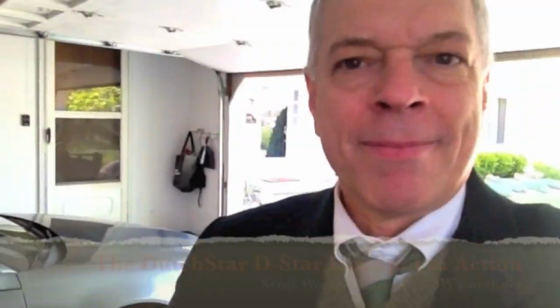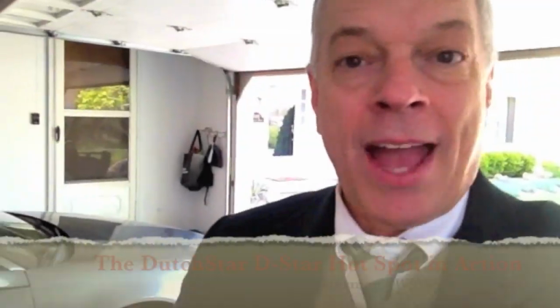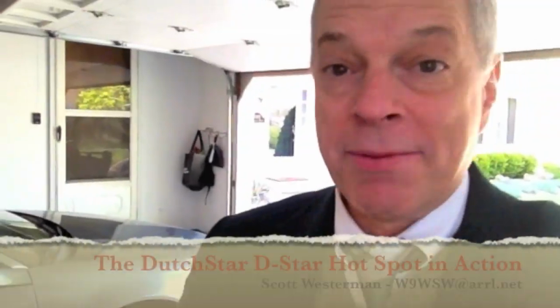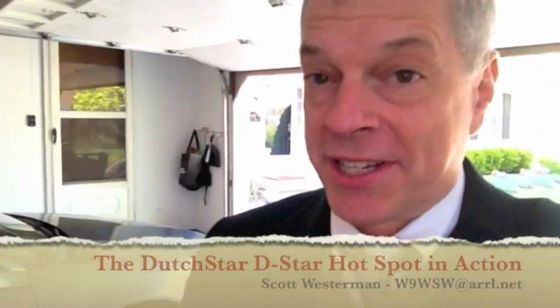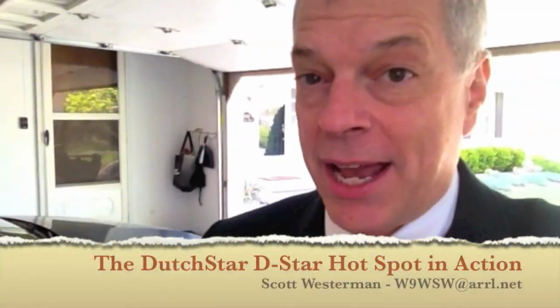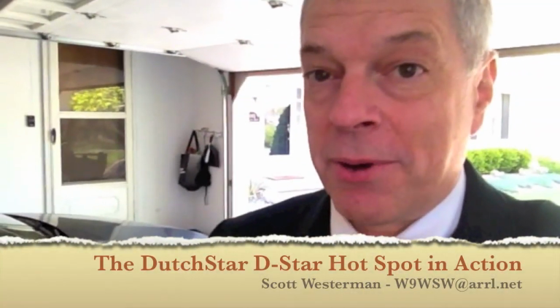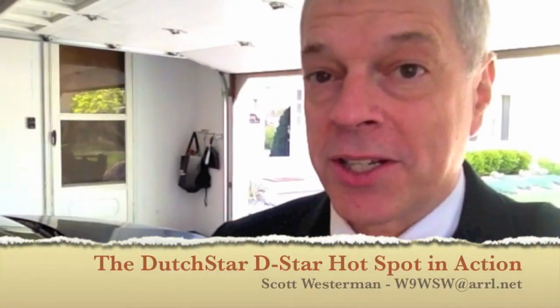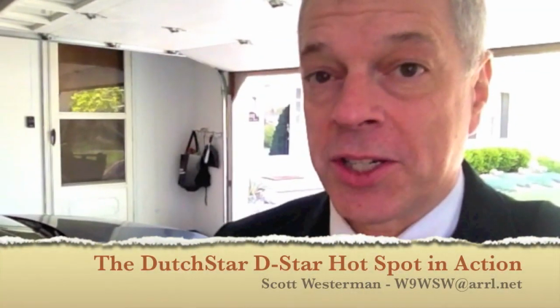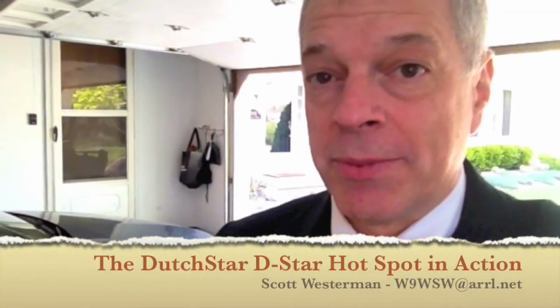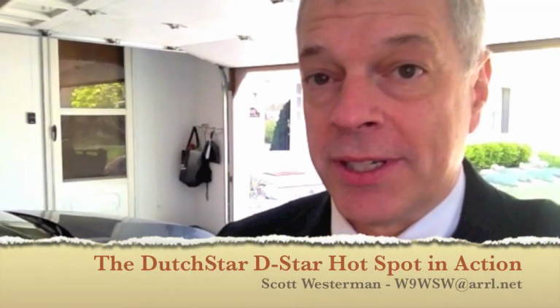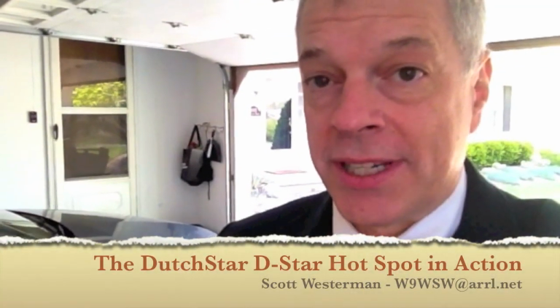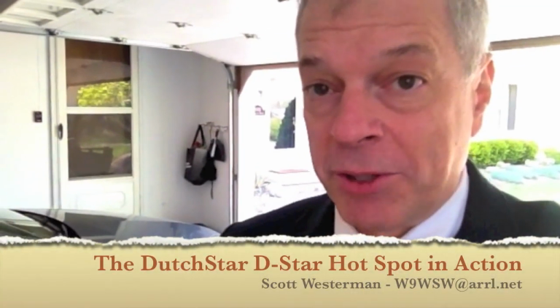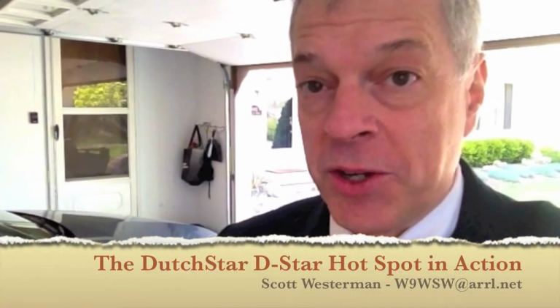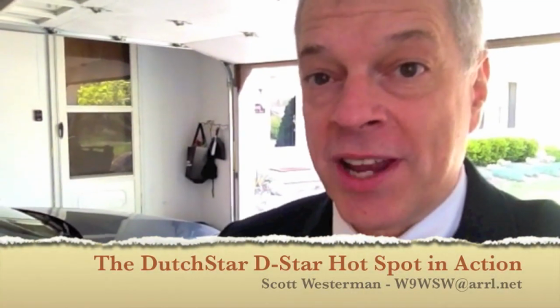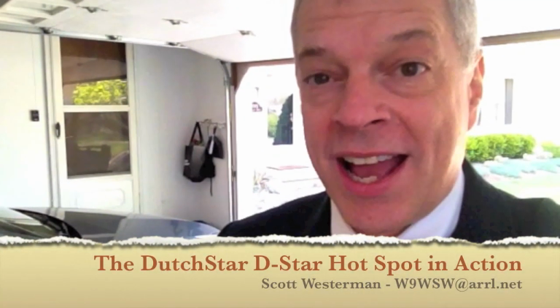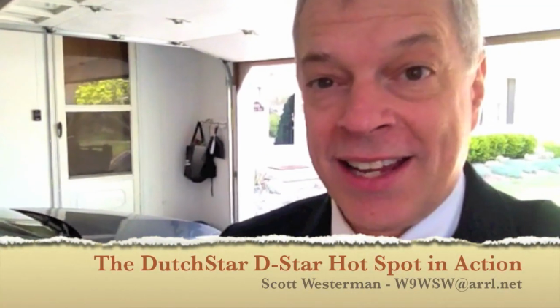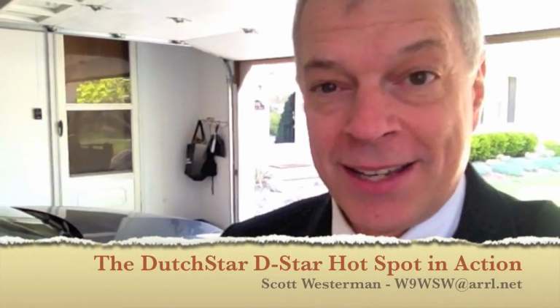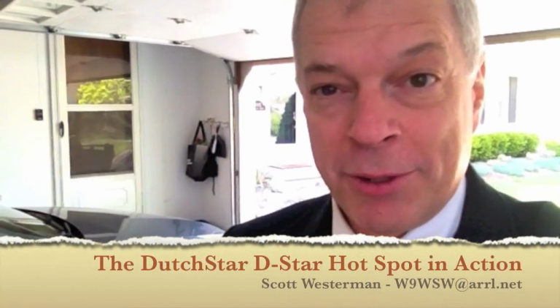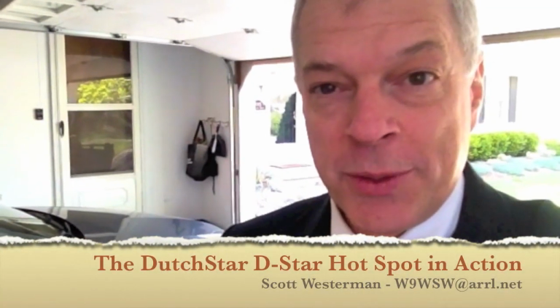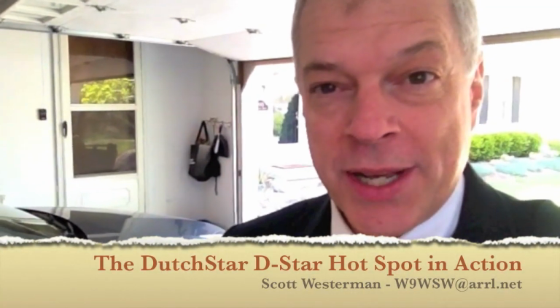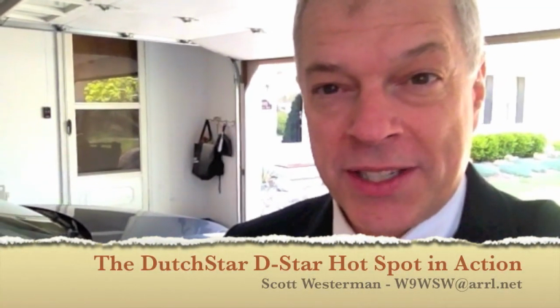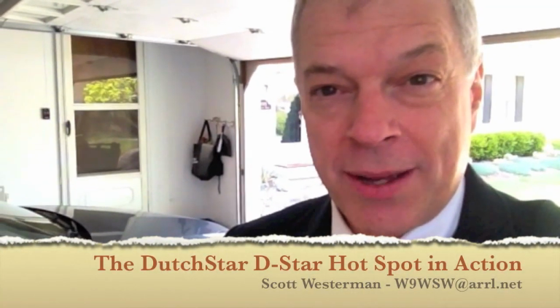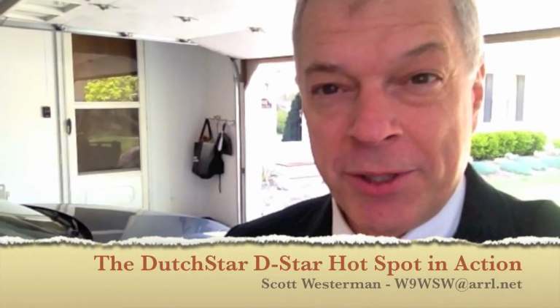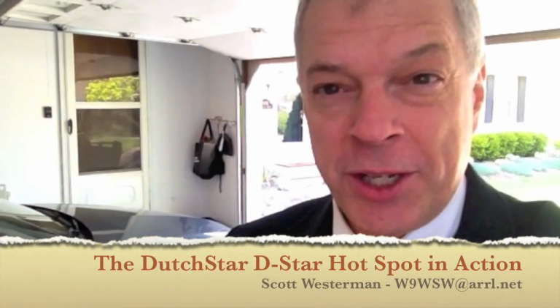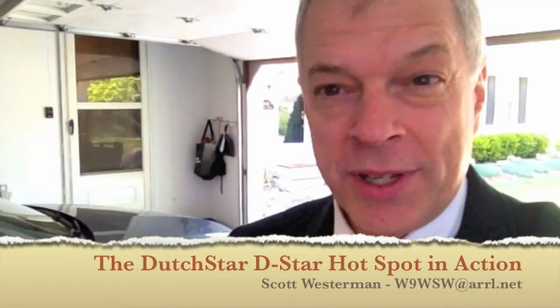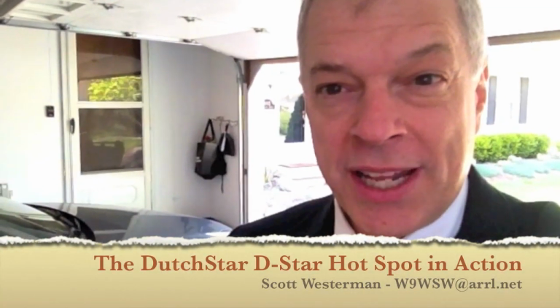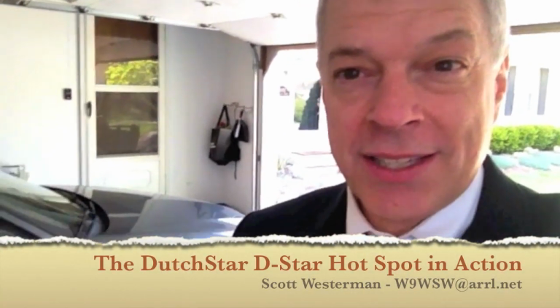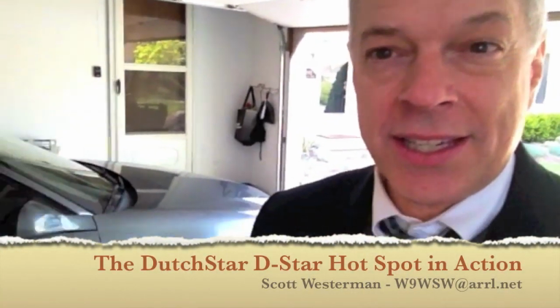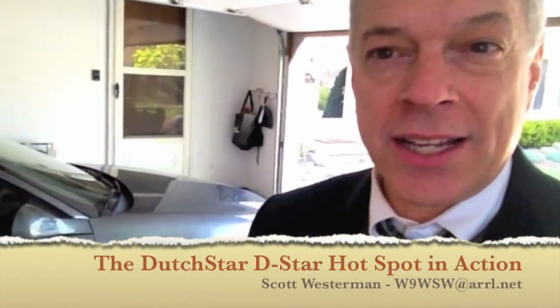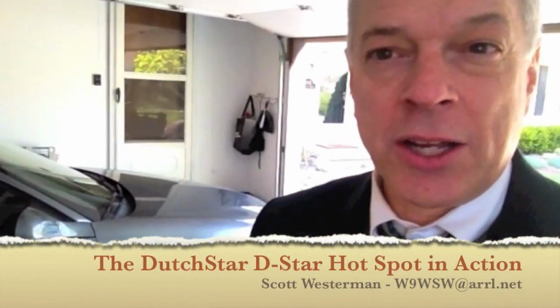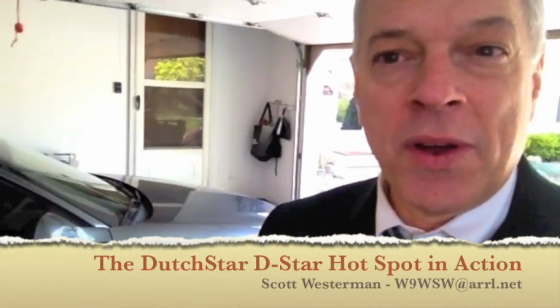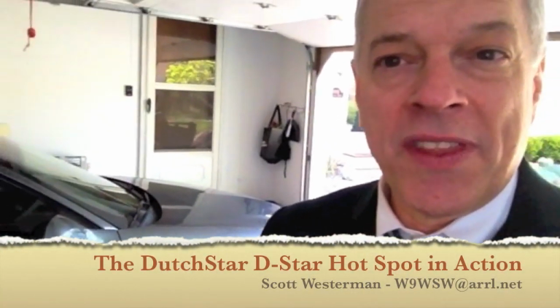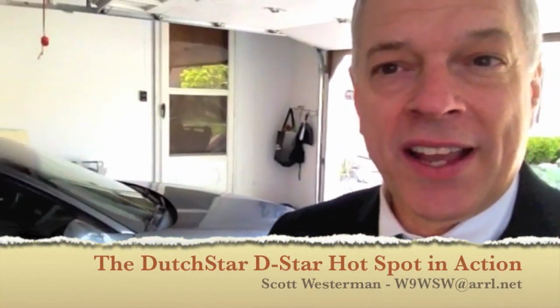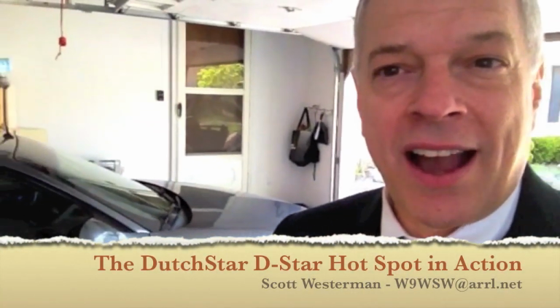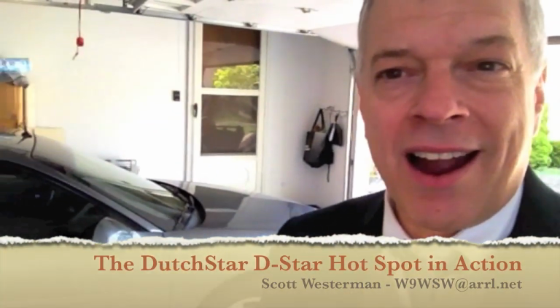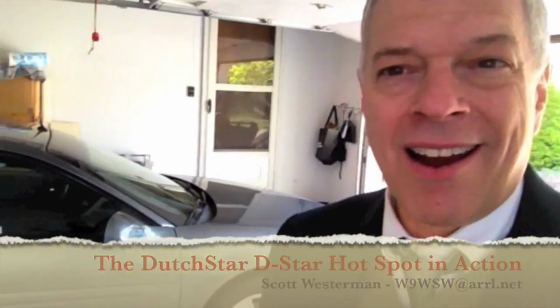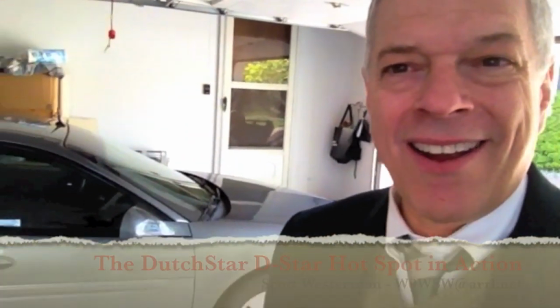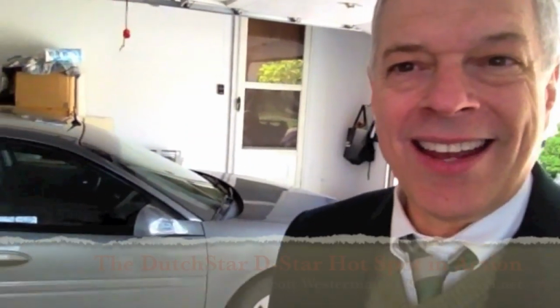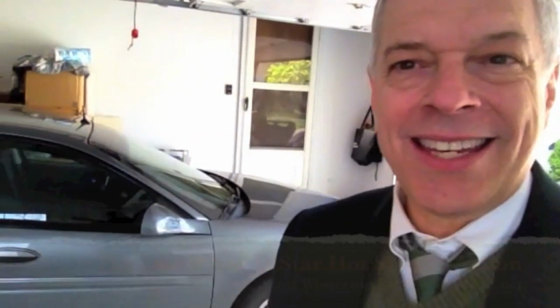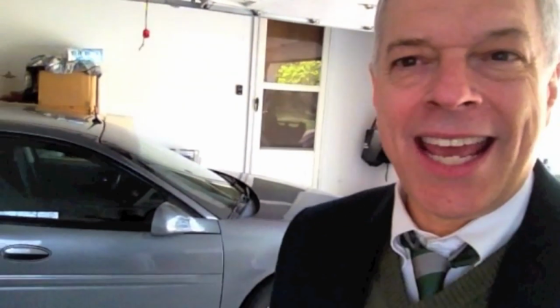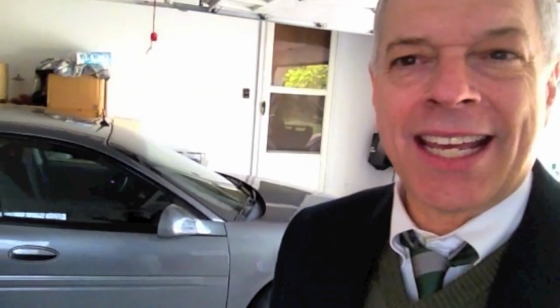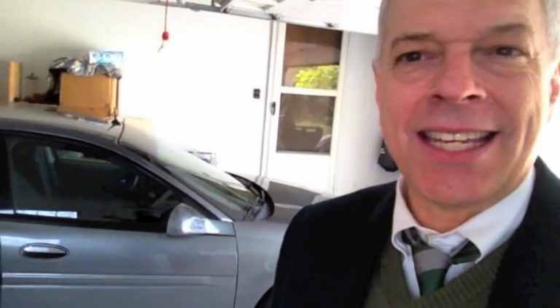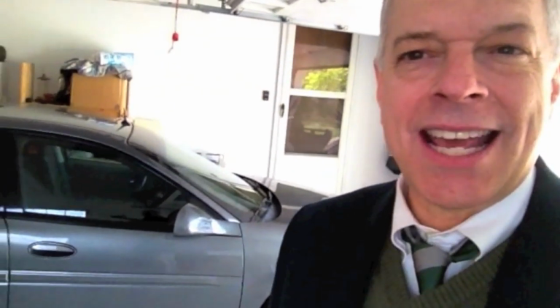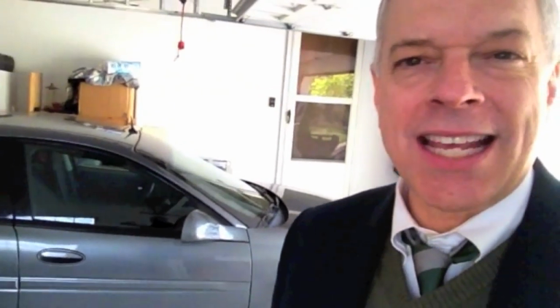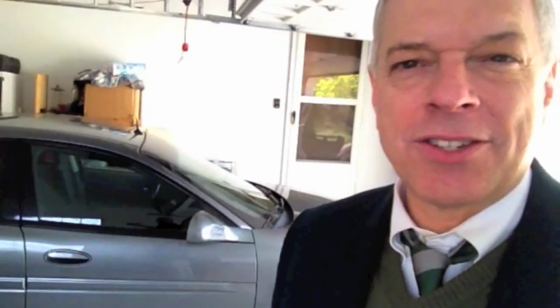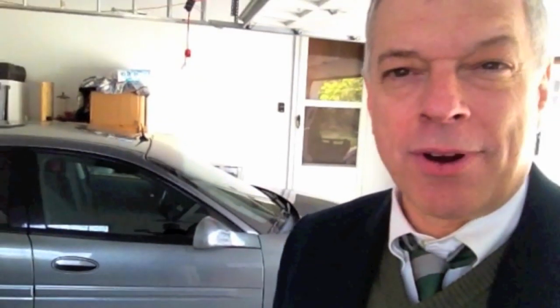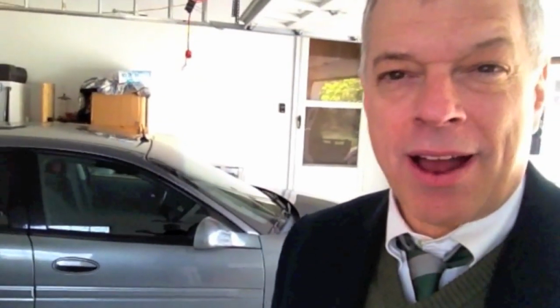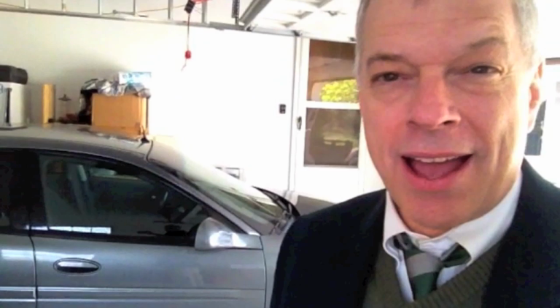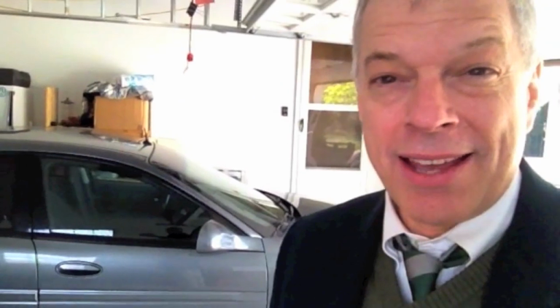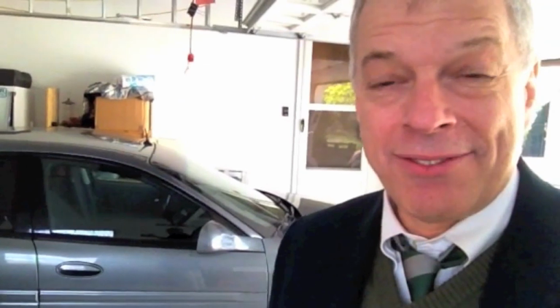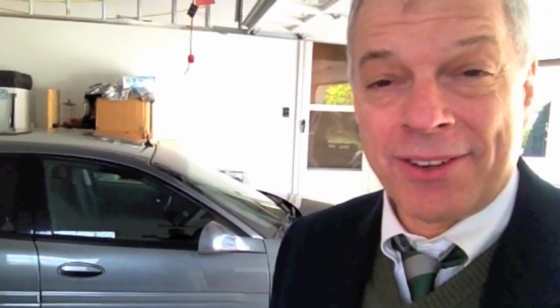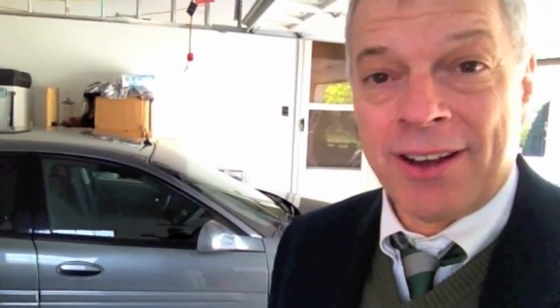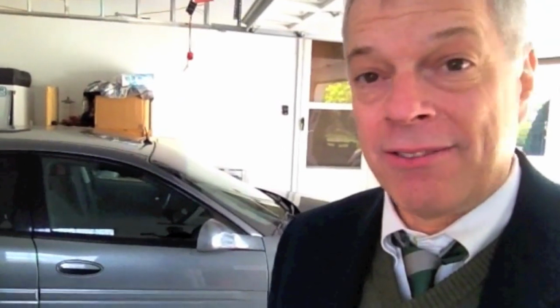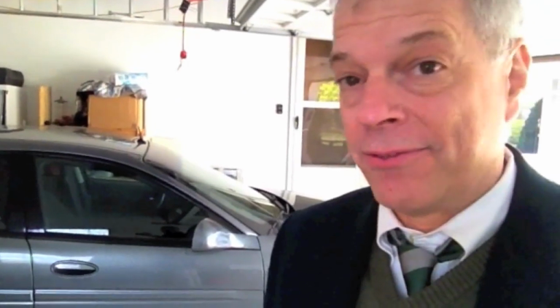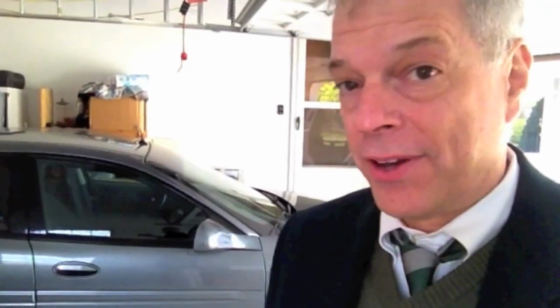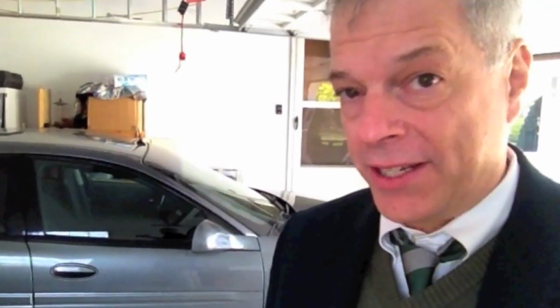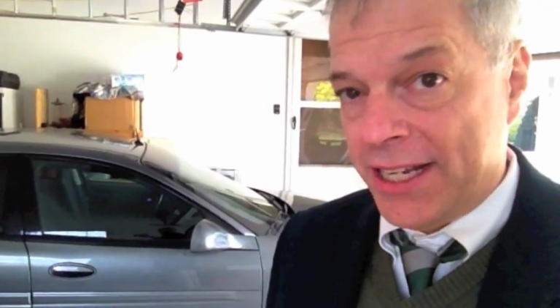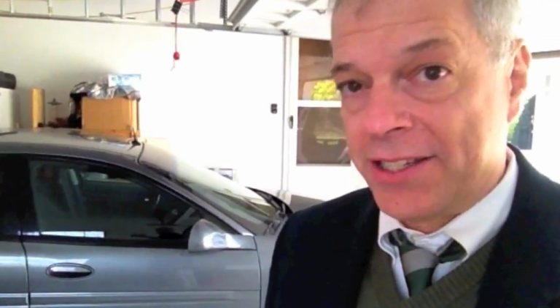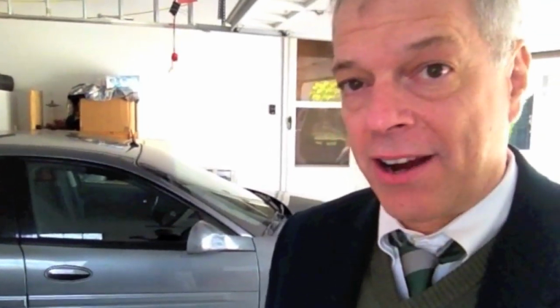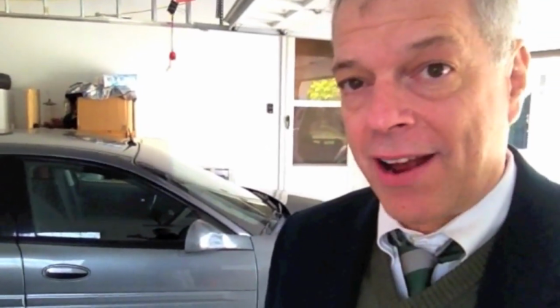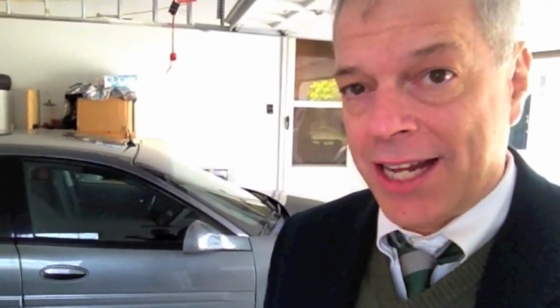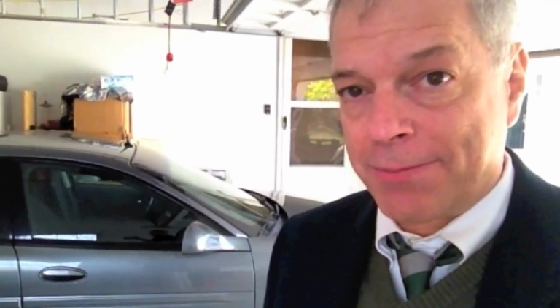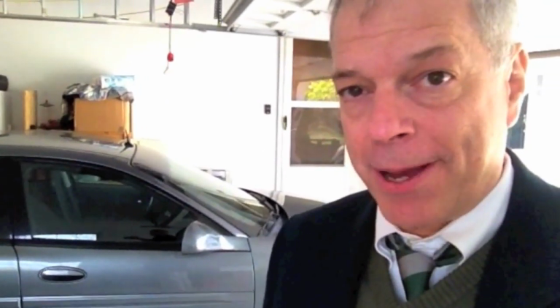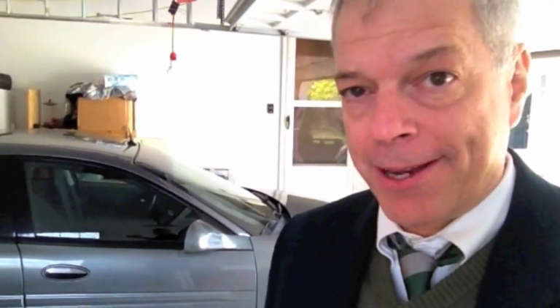I'm Scott Westerman, W9WSW, and let's go in the car and take a test drive of a D-Star hotspot.